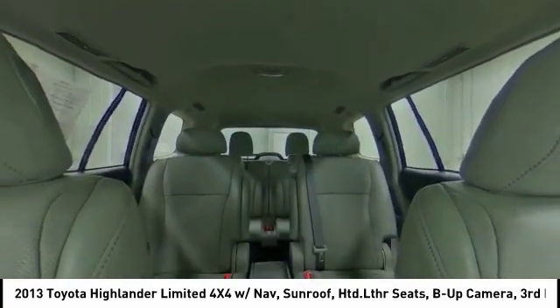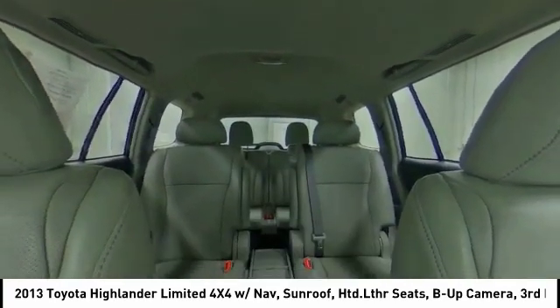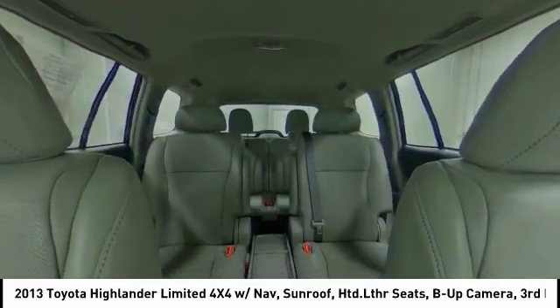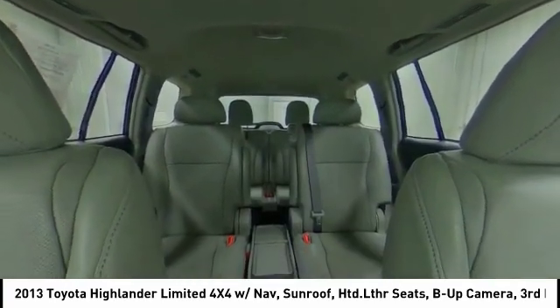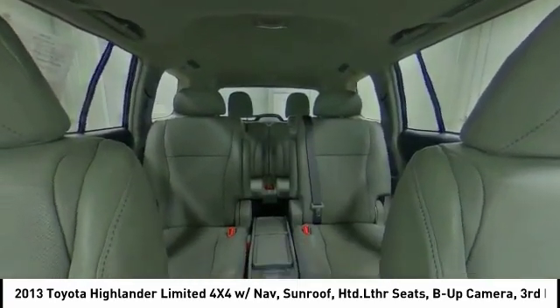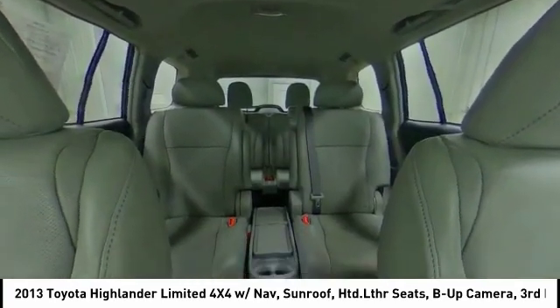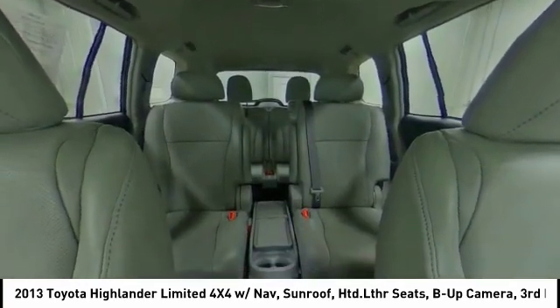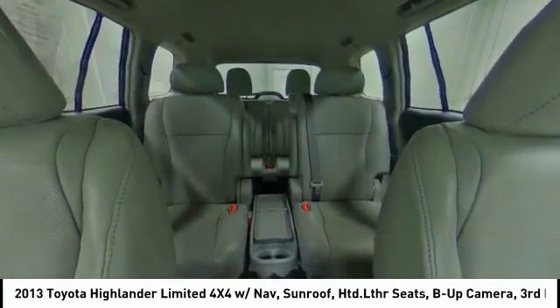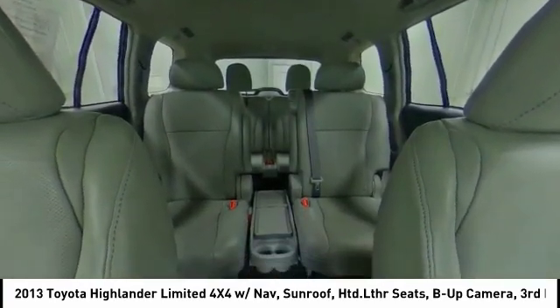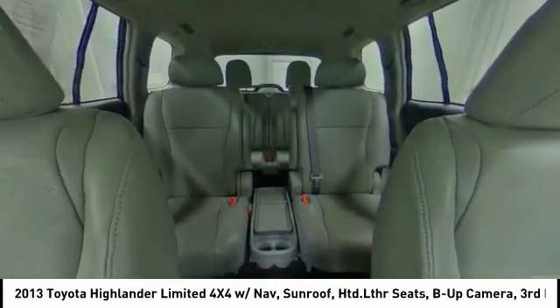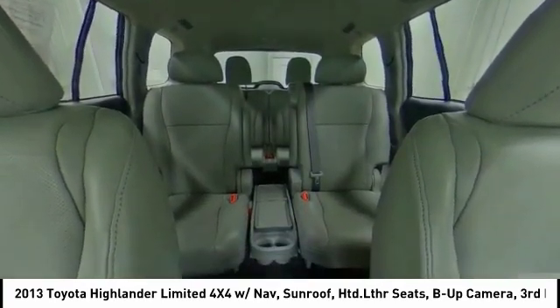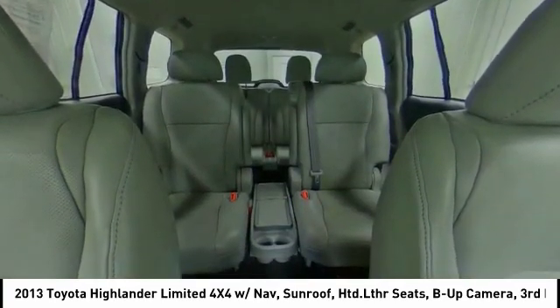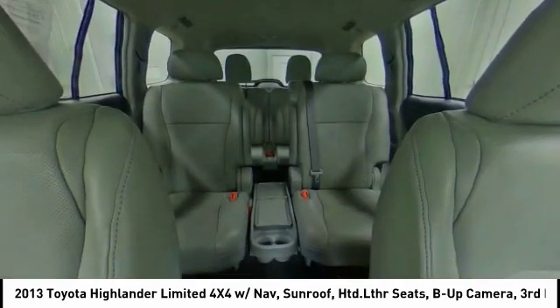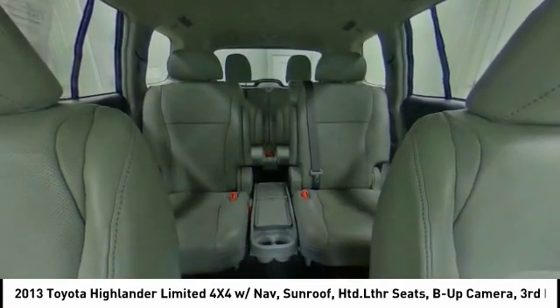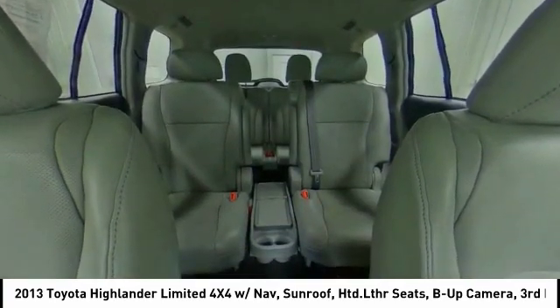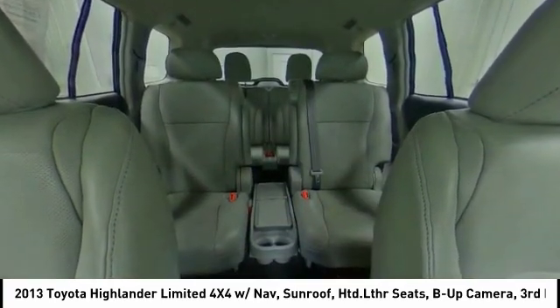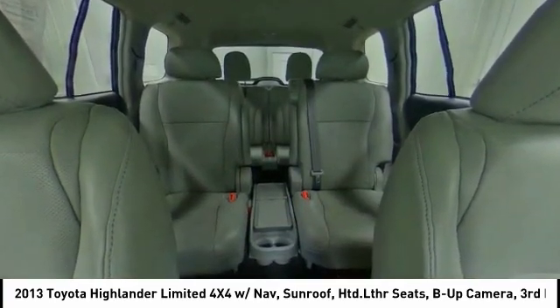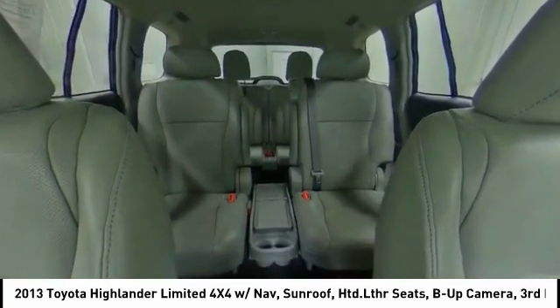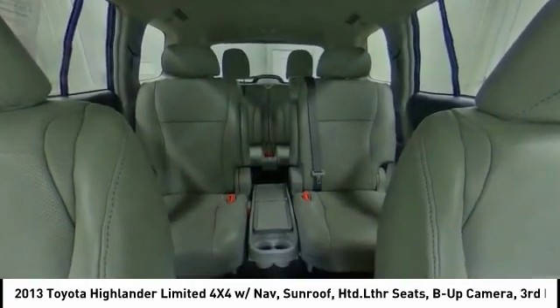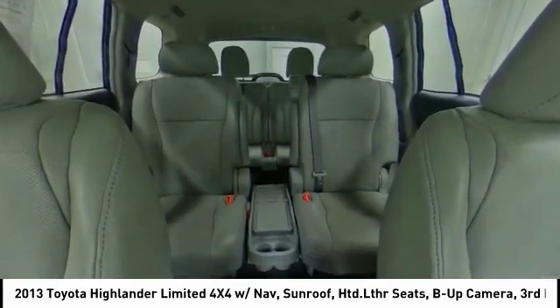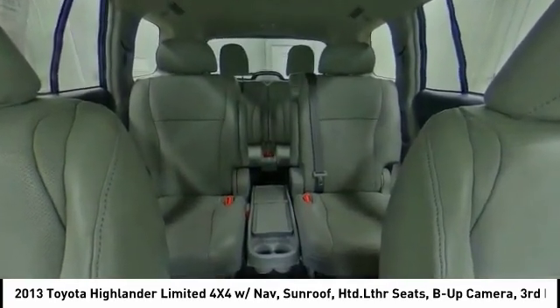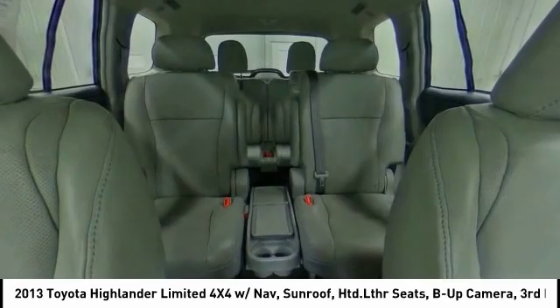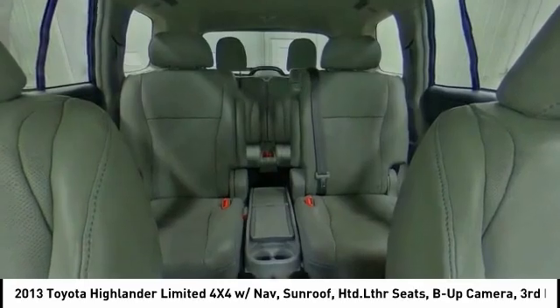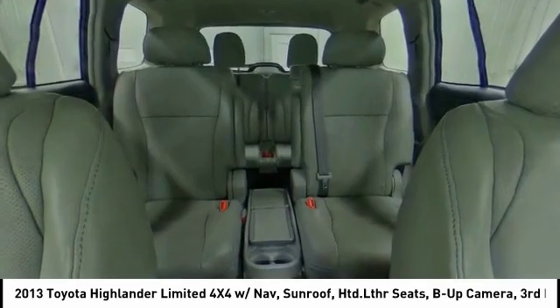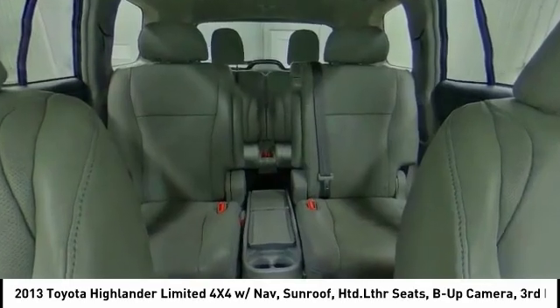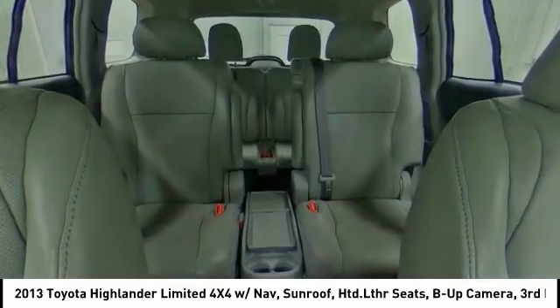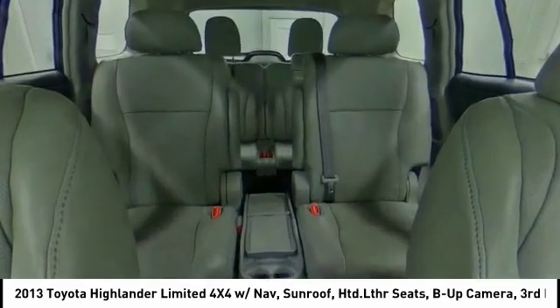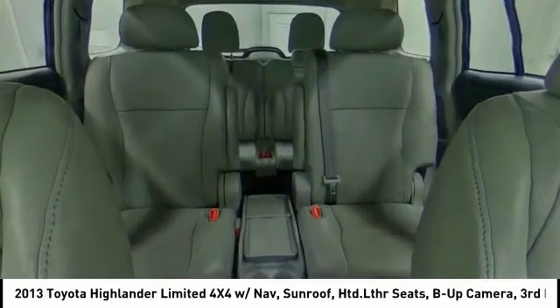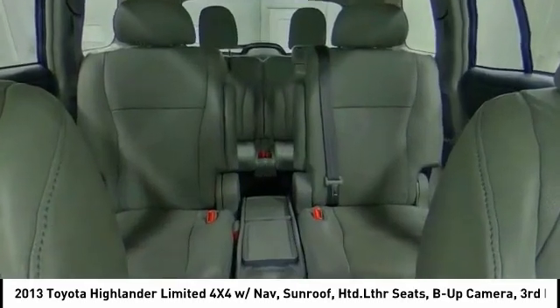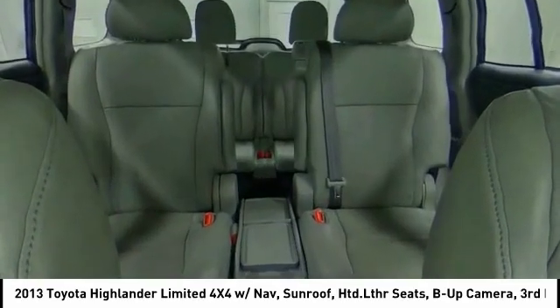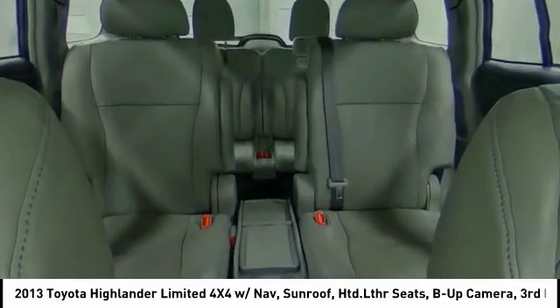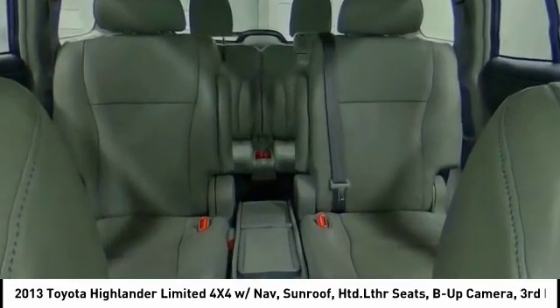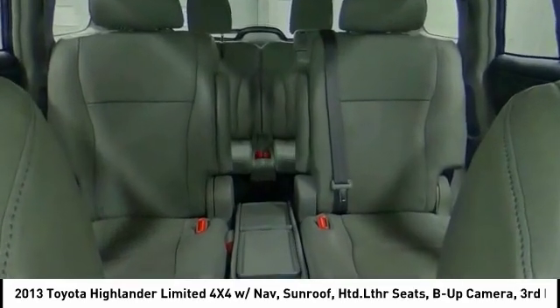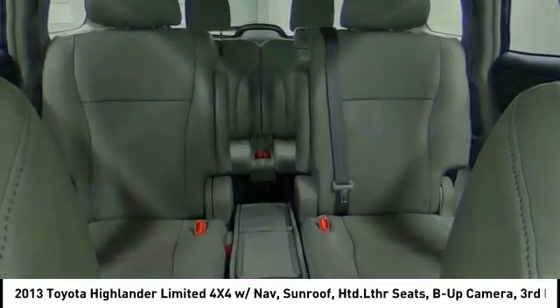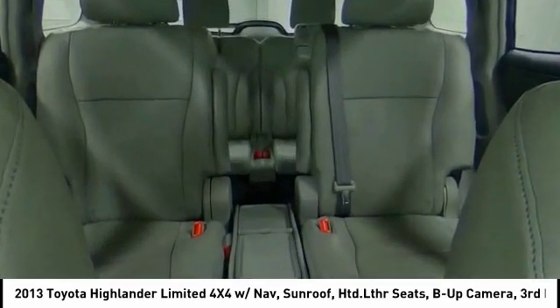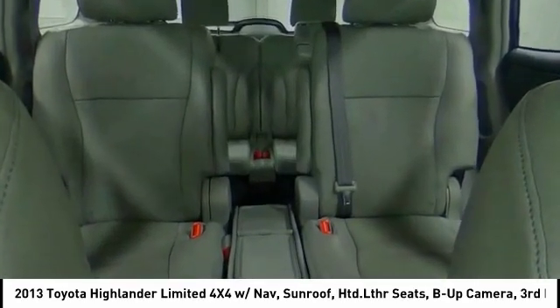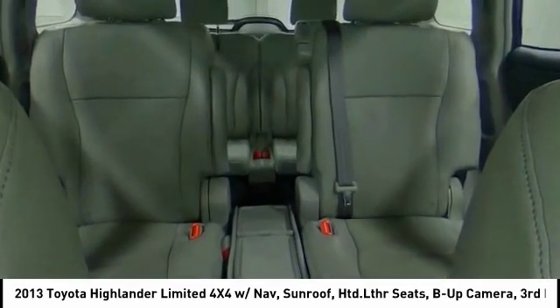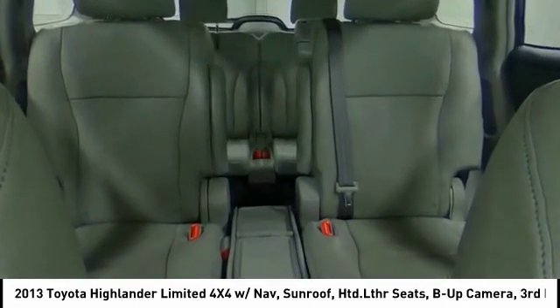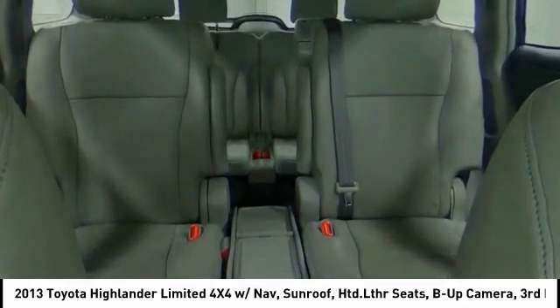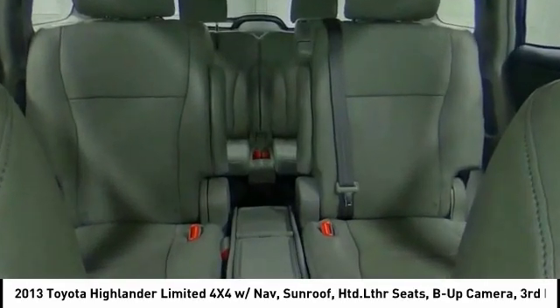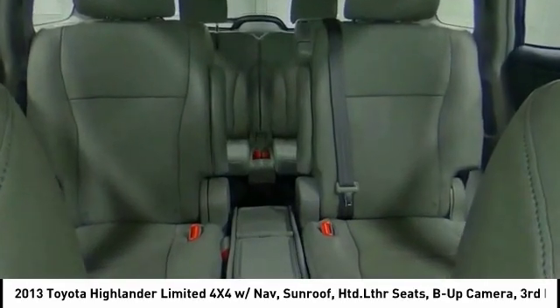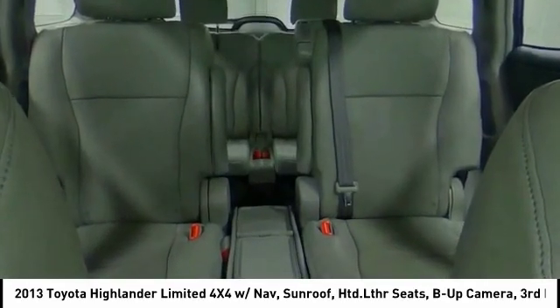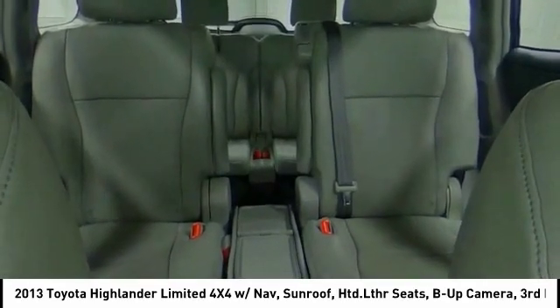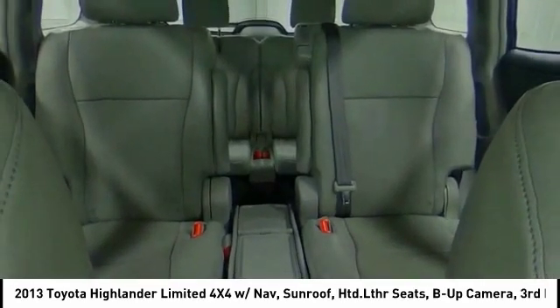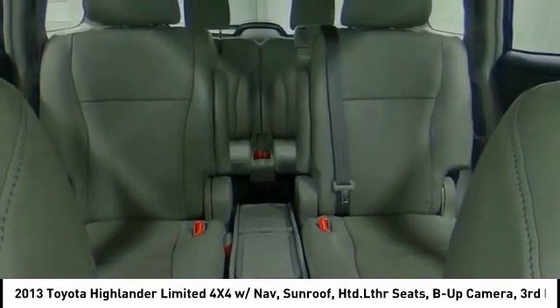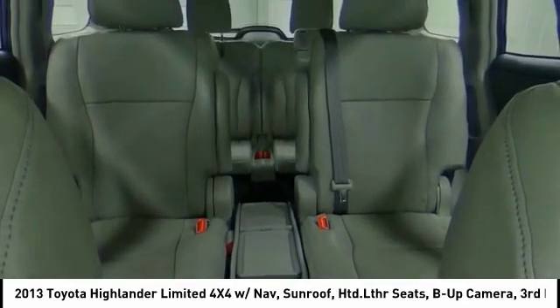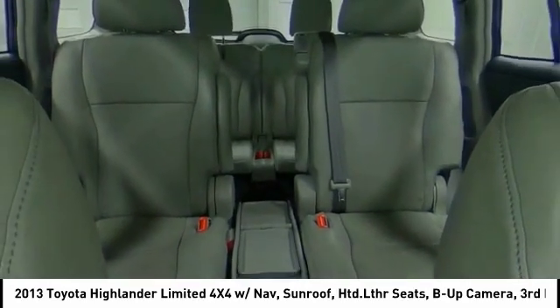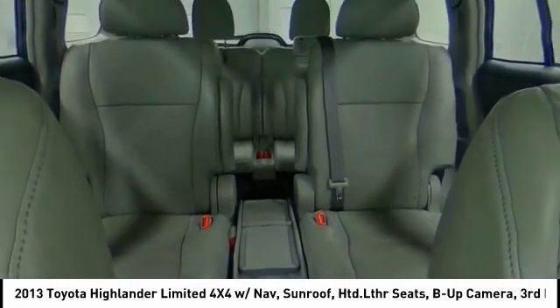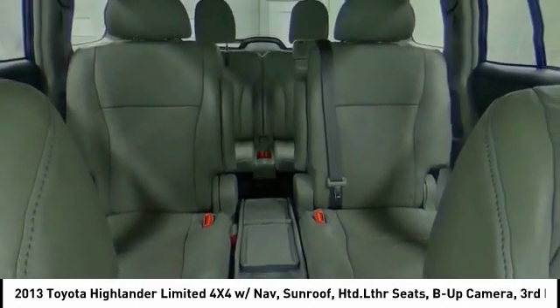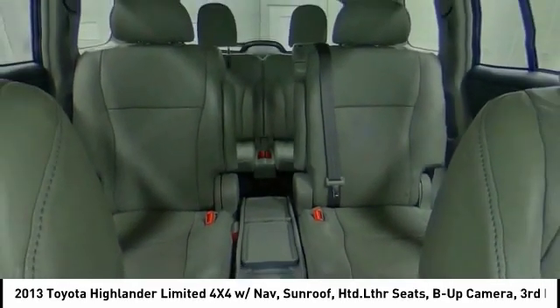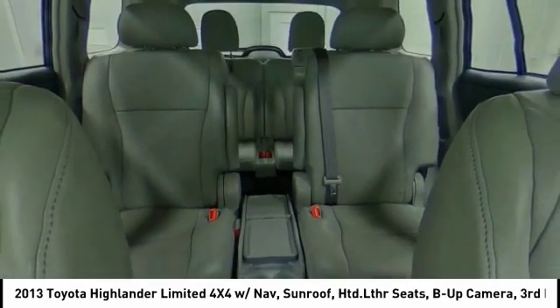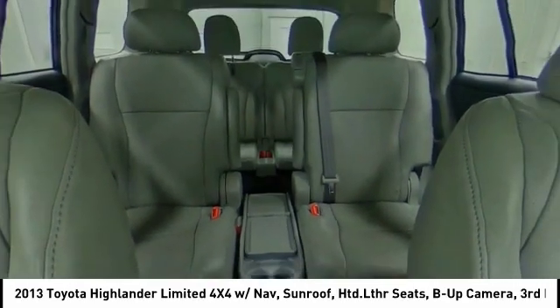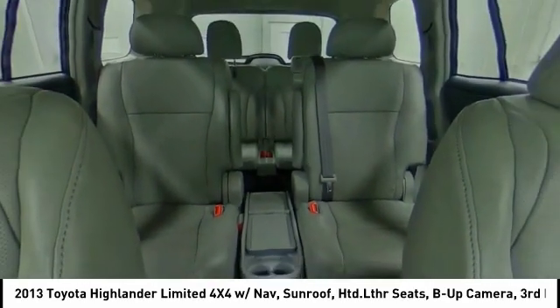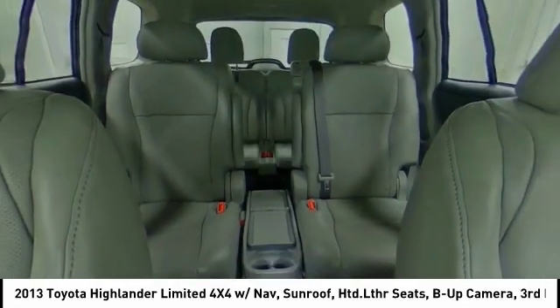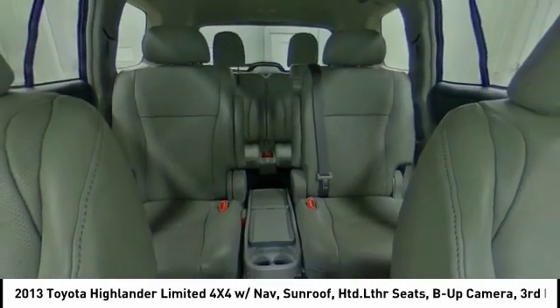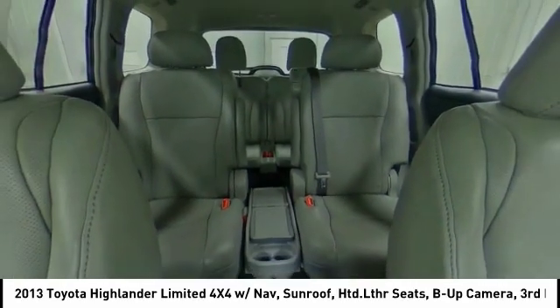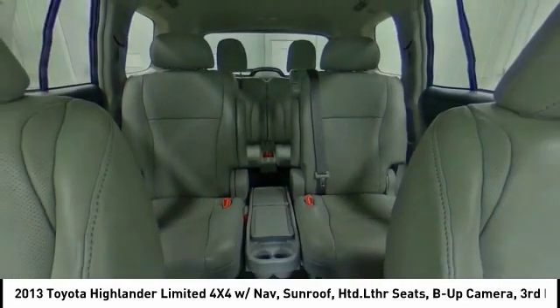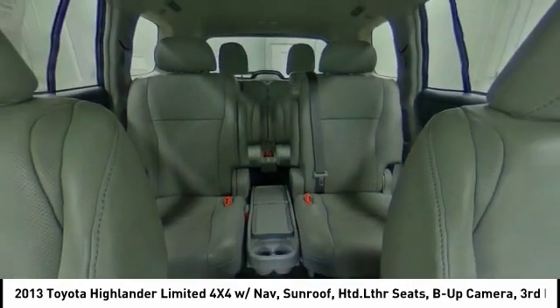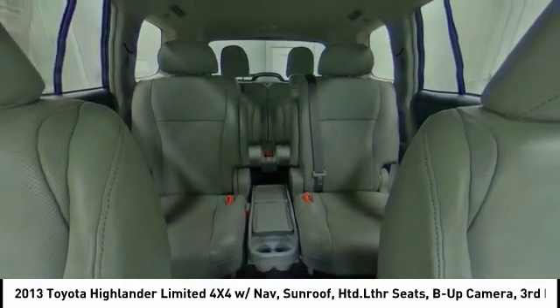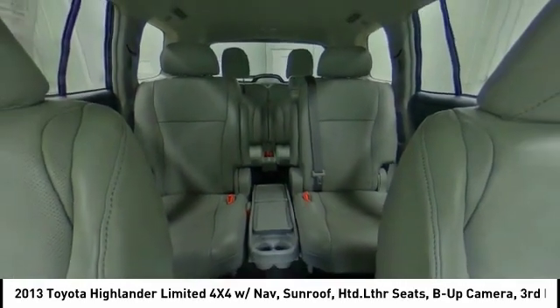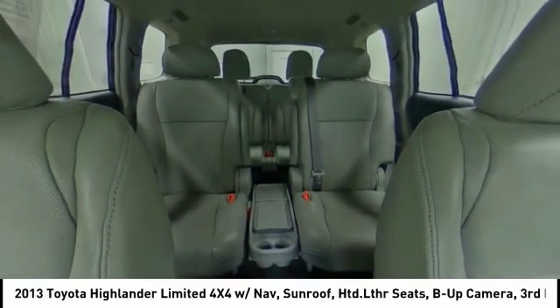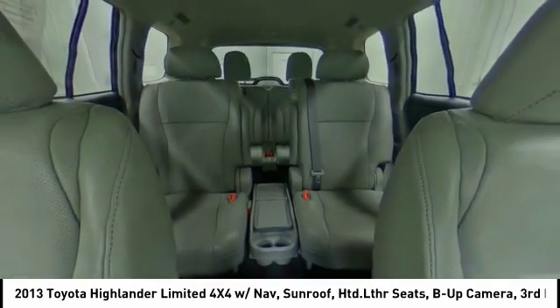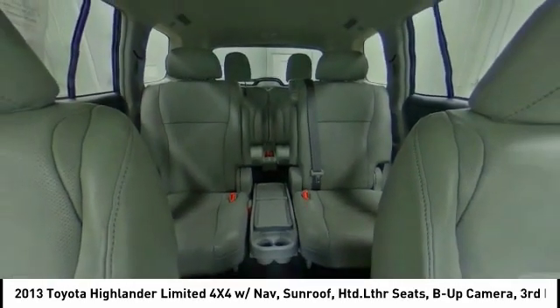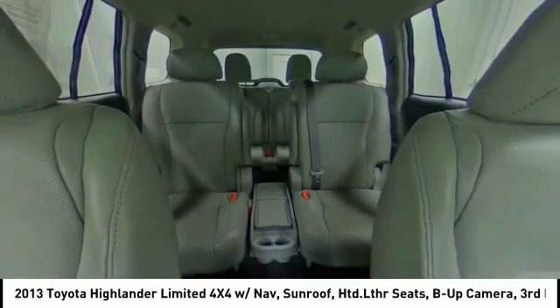Stability control, traction control, anti-lock braking system, Bluetooth, leather-wrapped steering wheel.